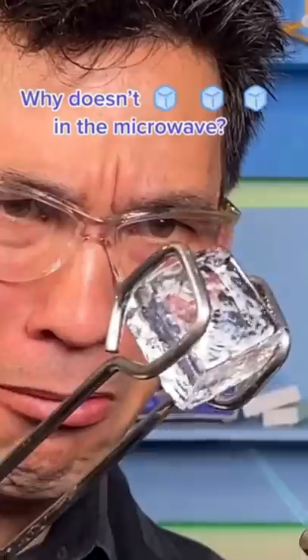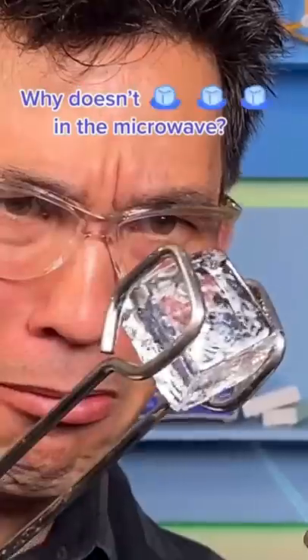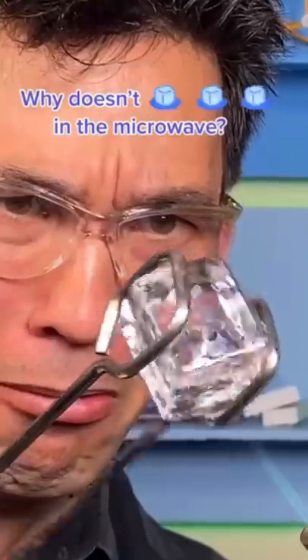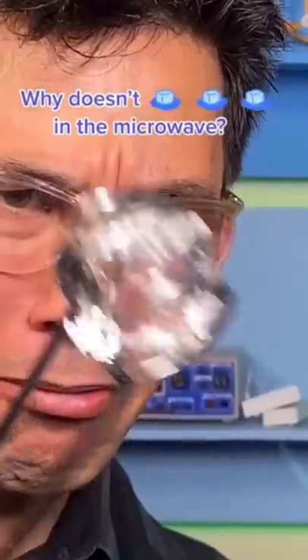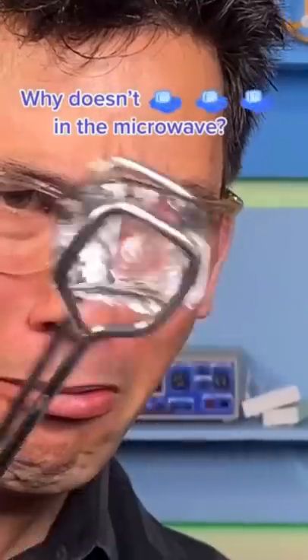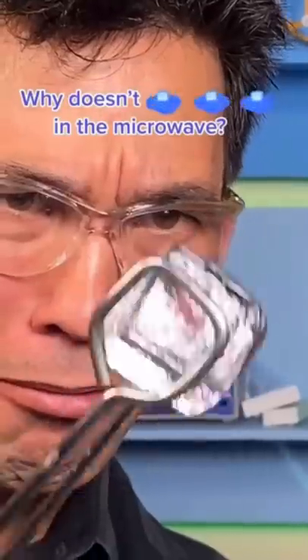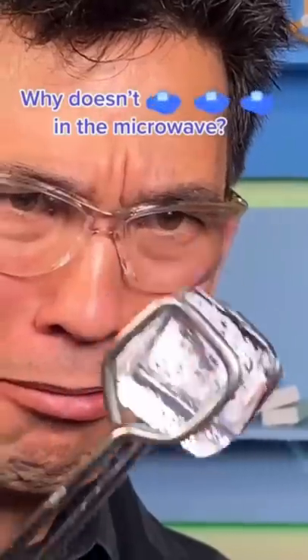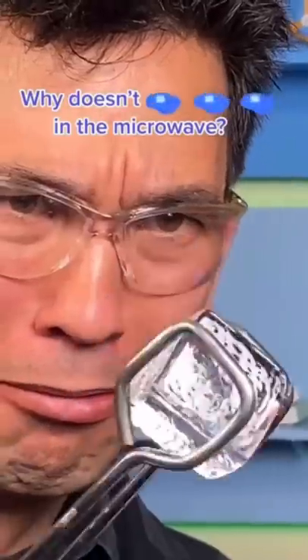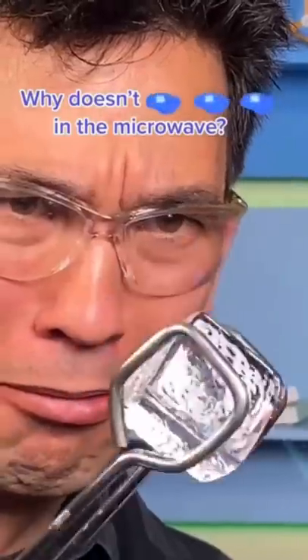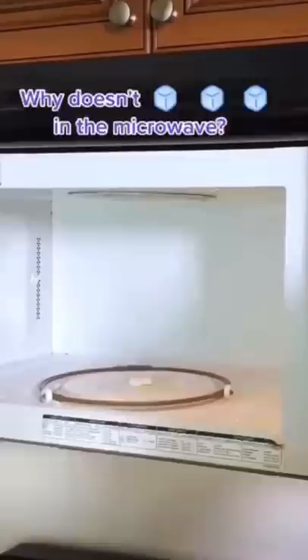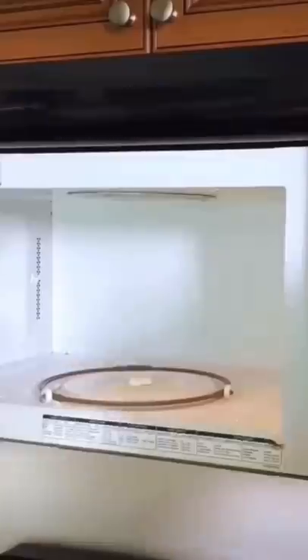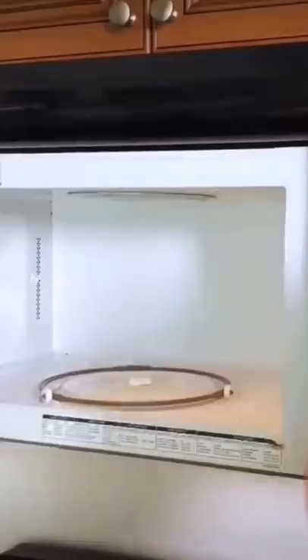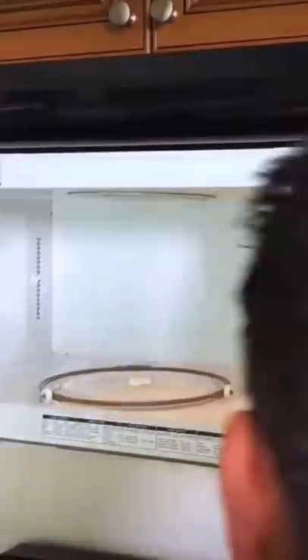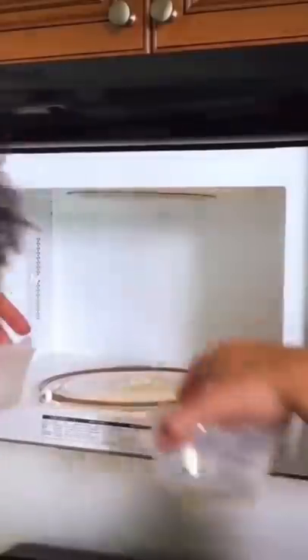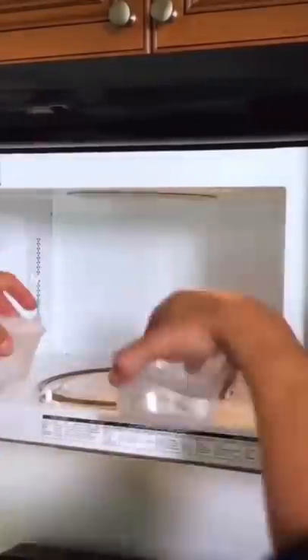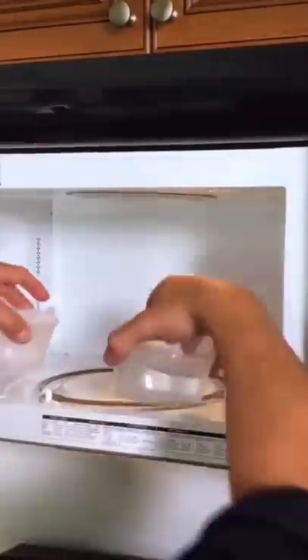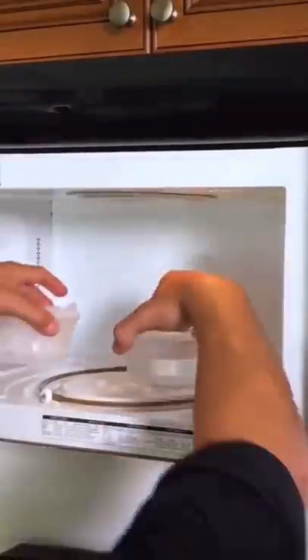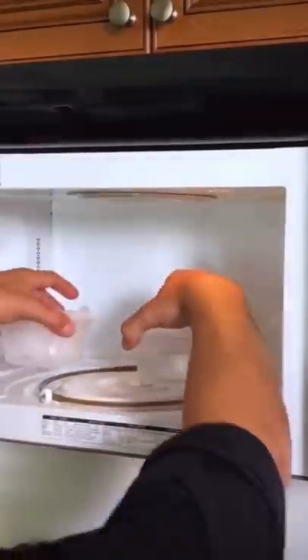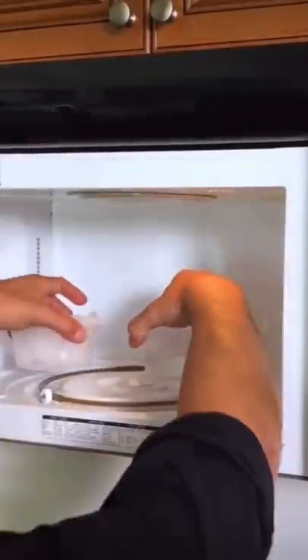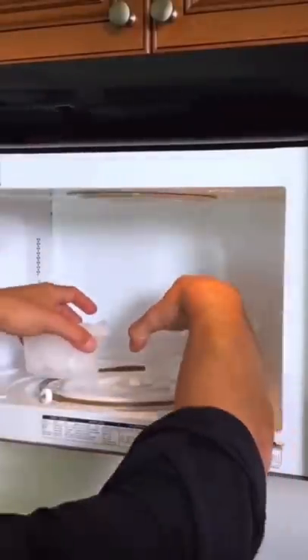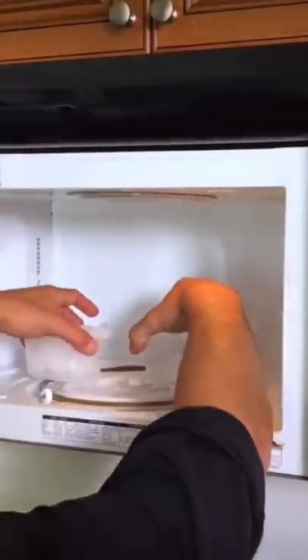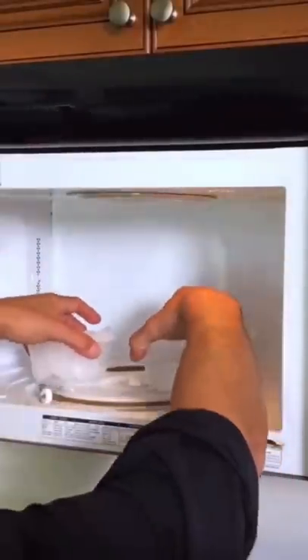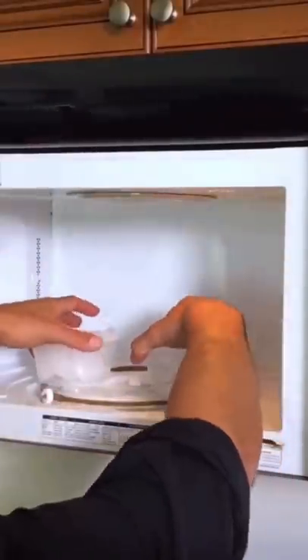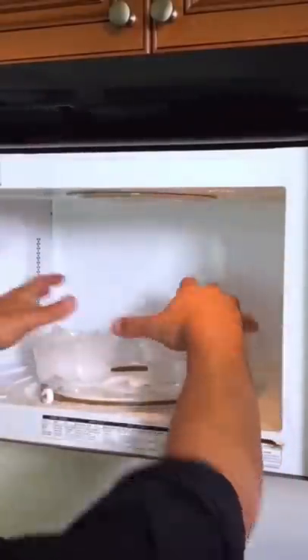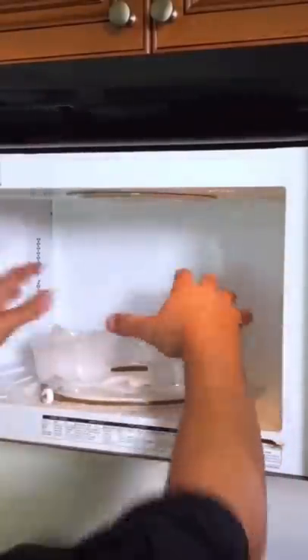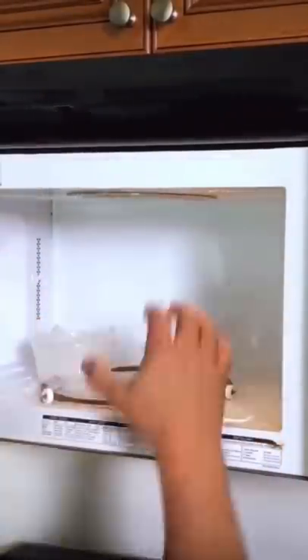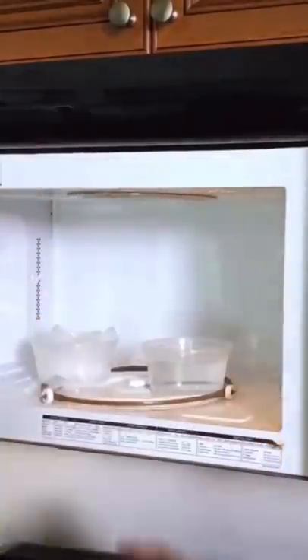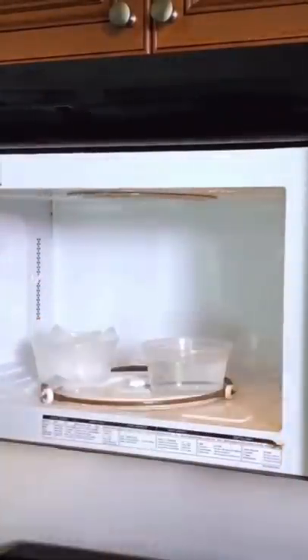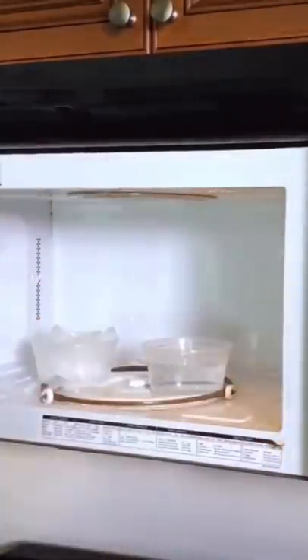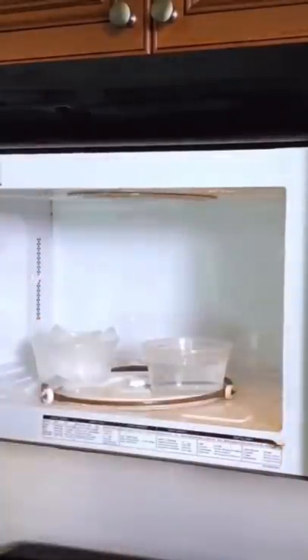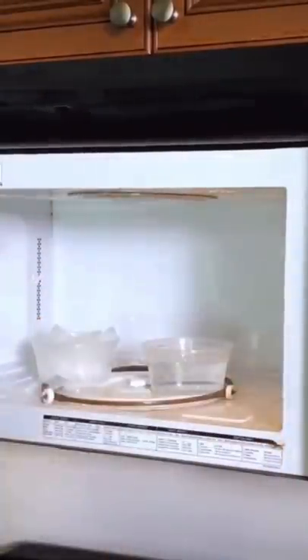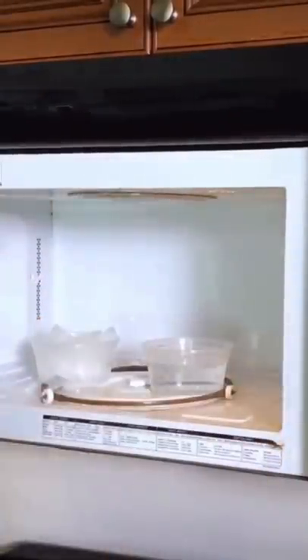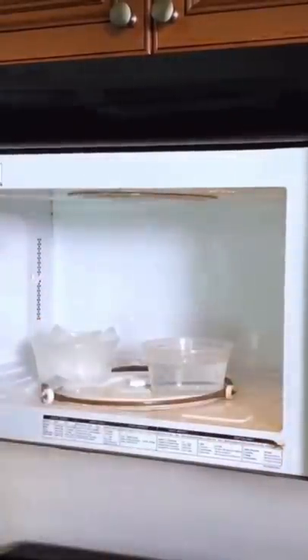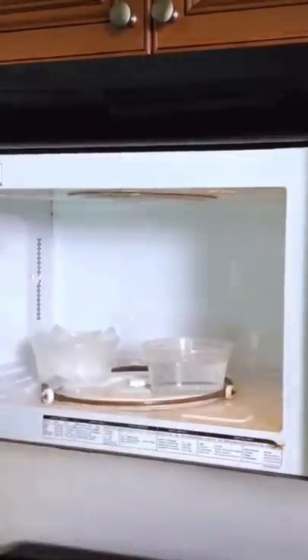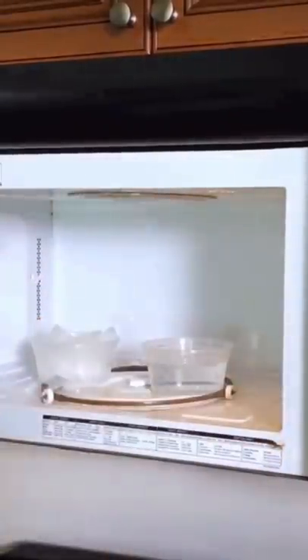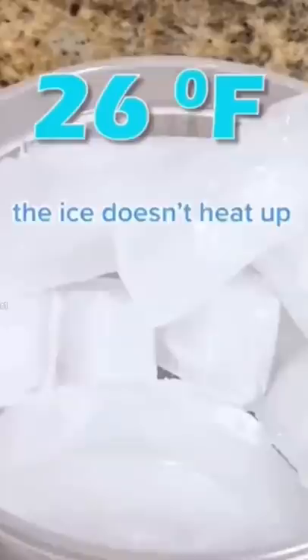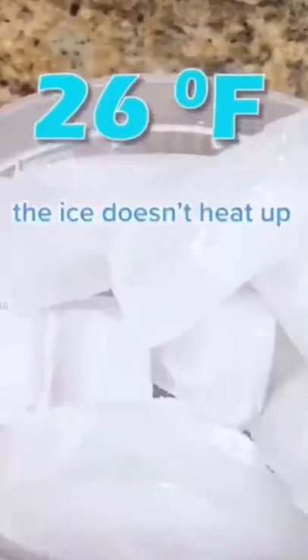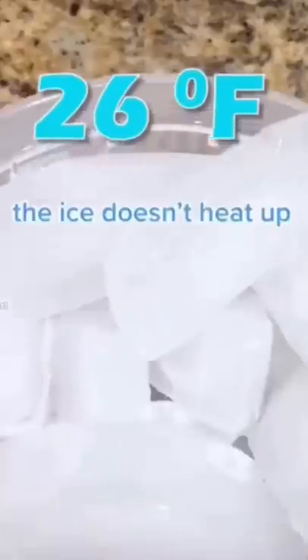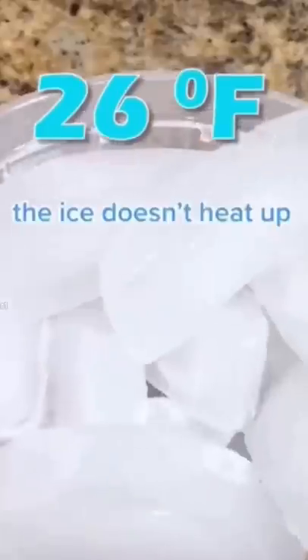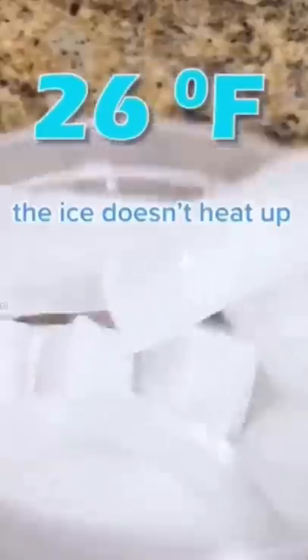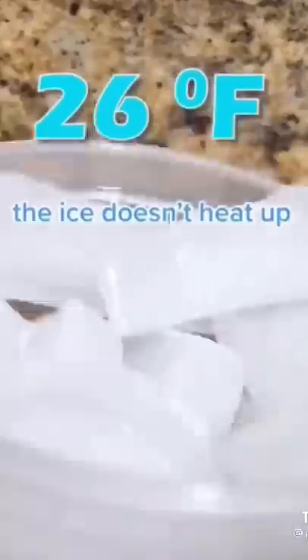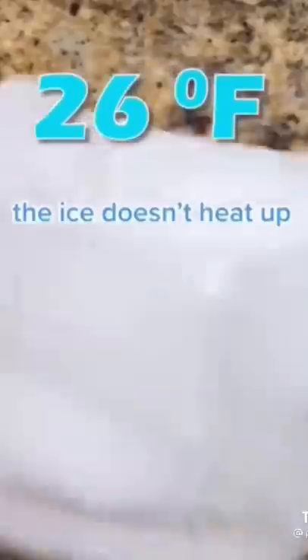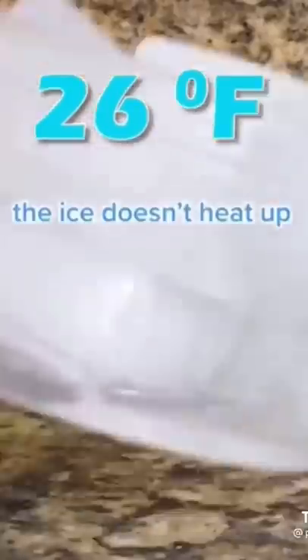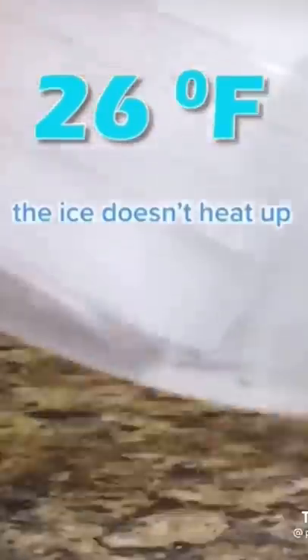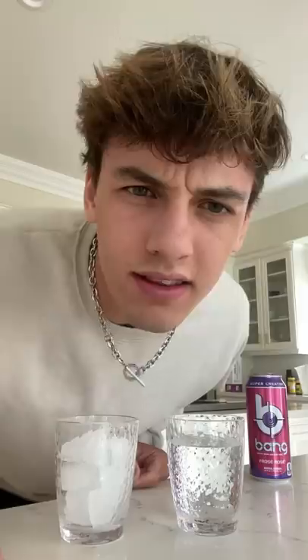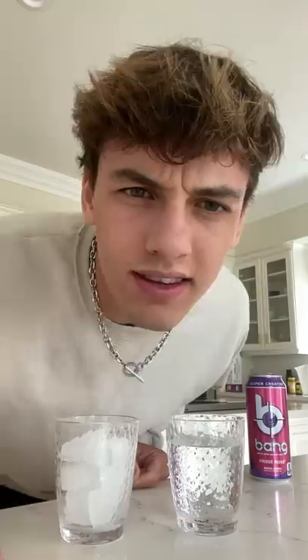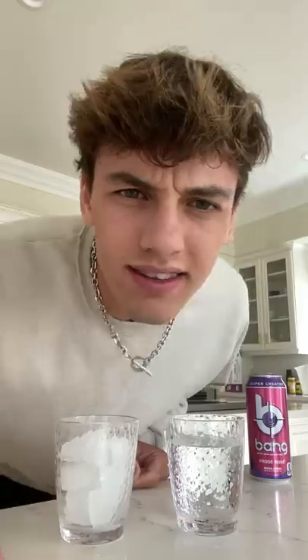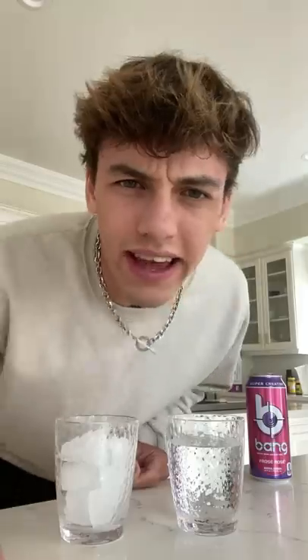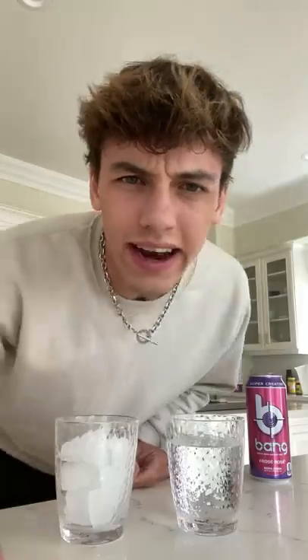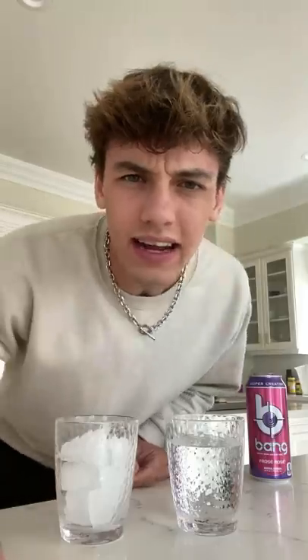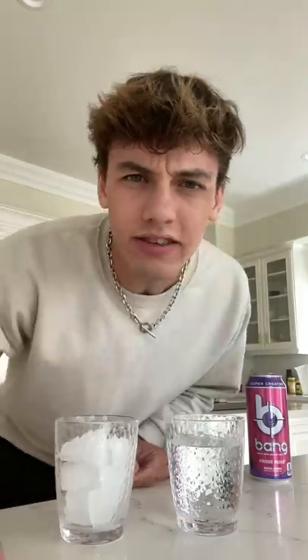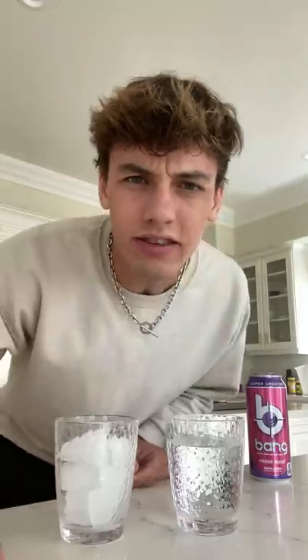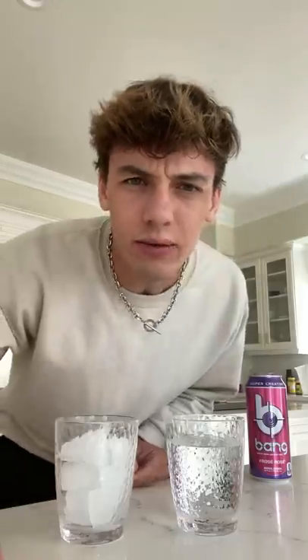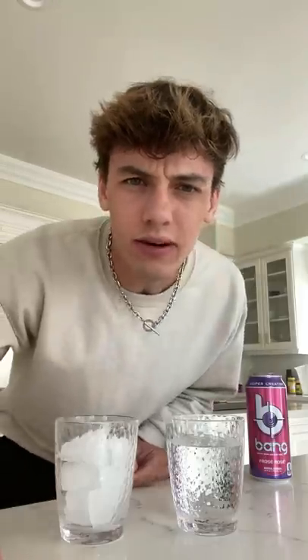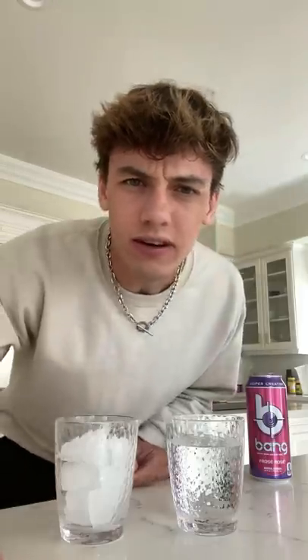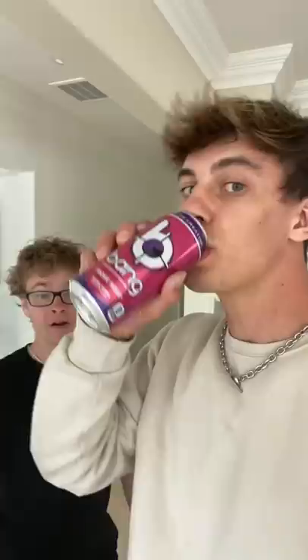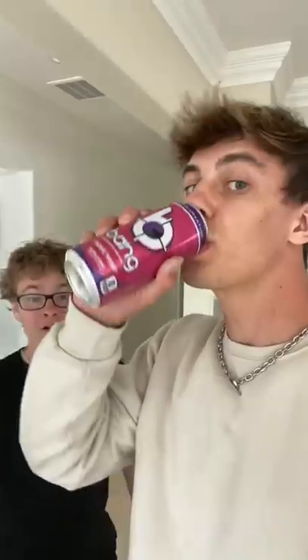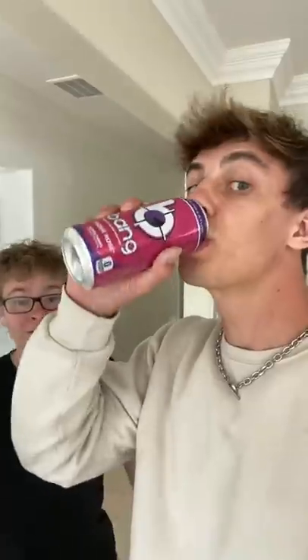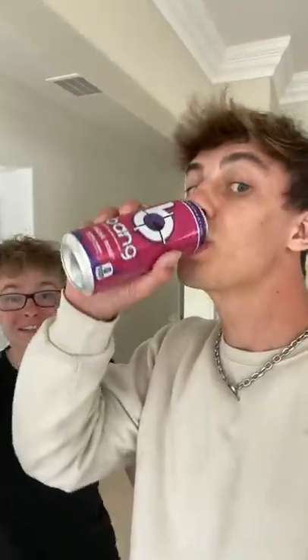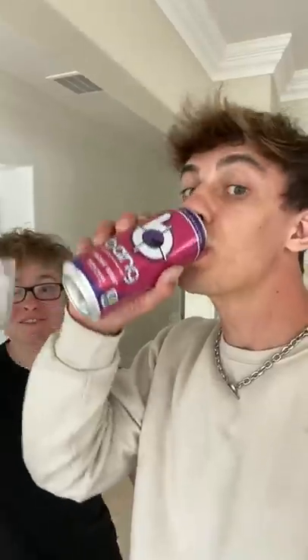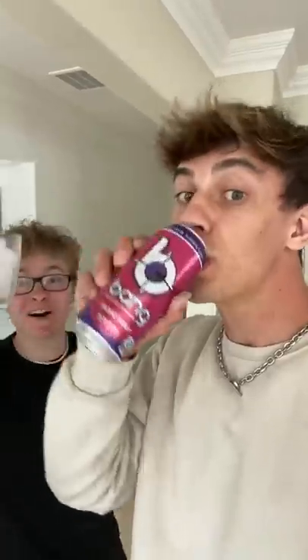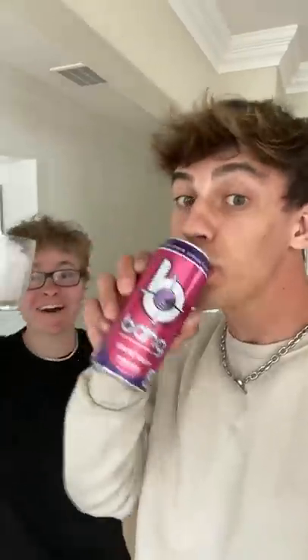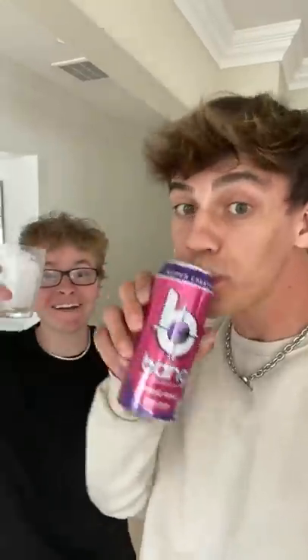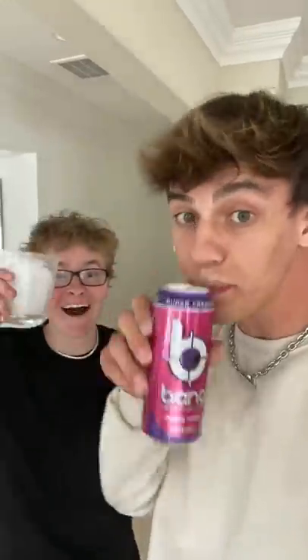Why doesn't ice melt in a microwave? I put a bowl of ice and a bowl of water in the microwave, and the ice doesn't heat up. Does that actually work? Let's find out.